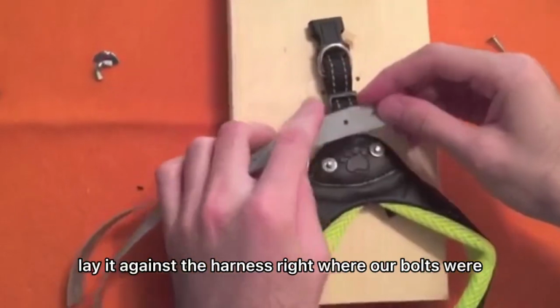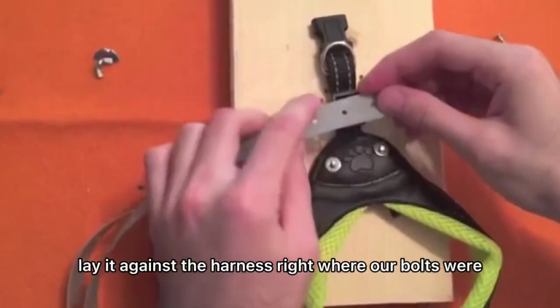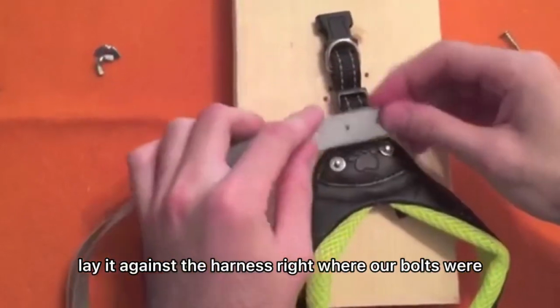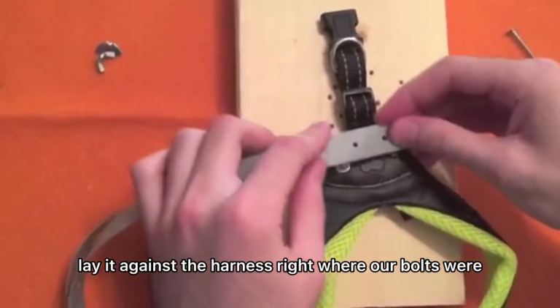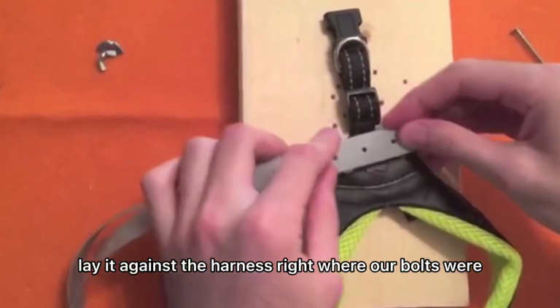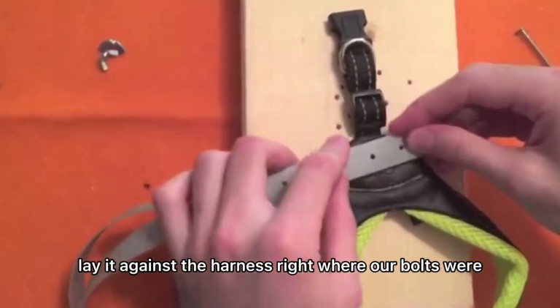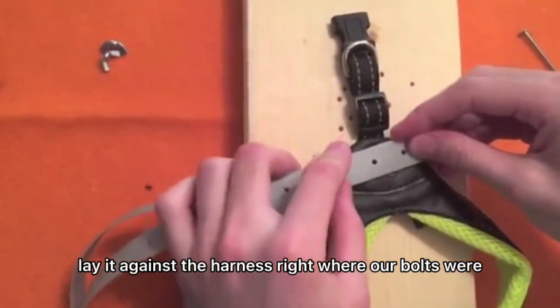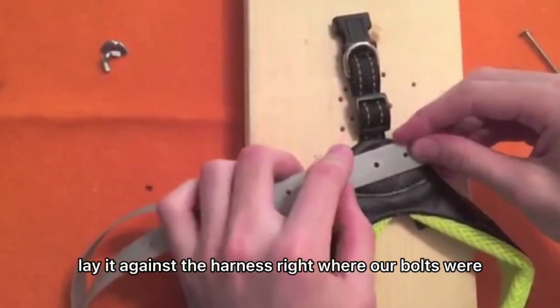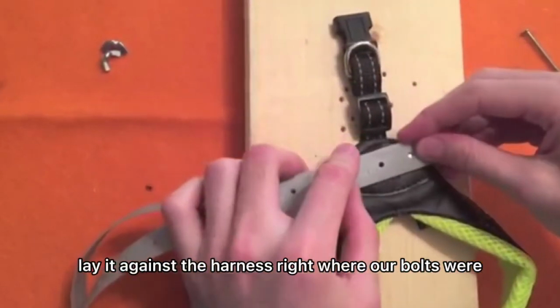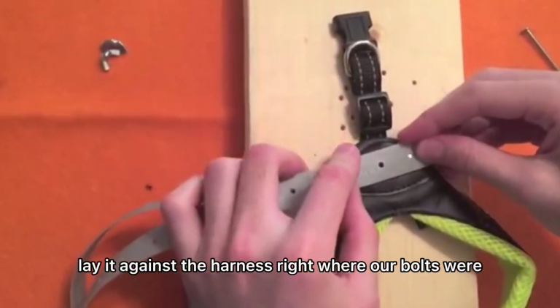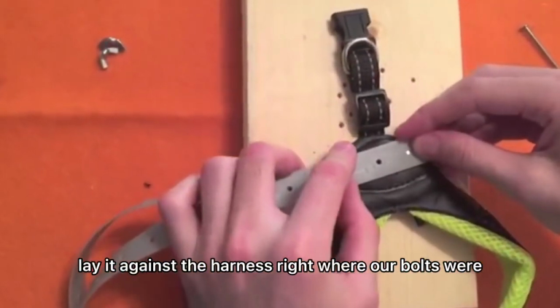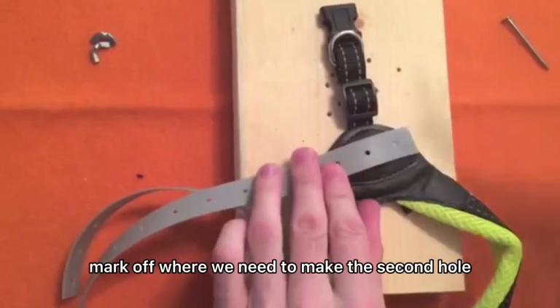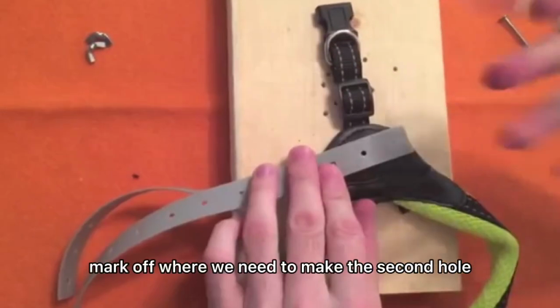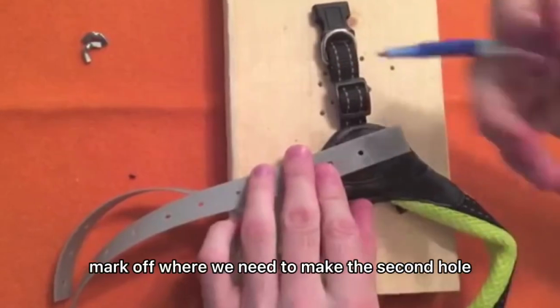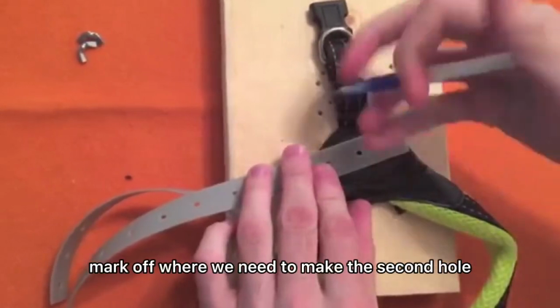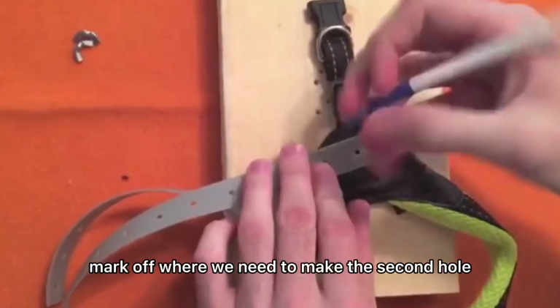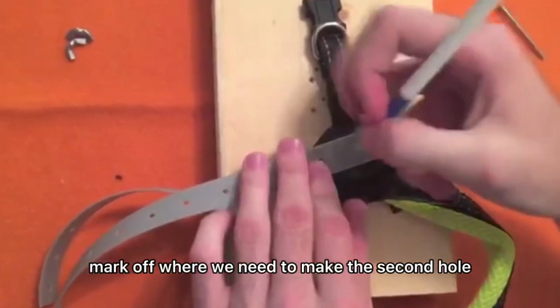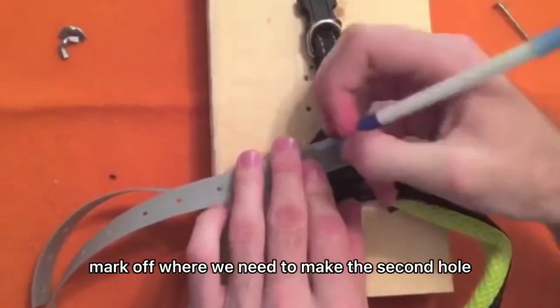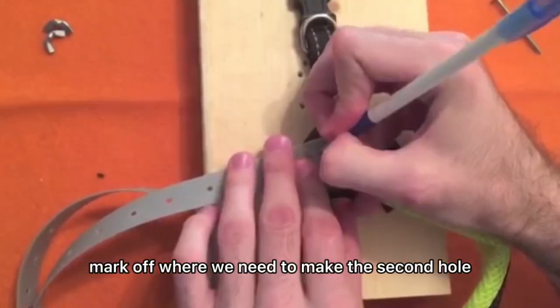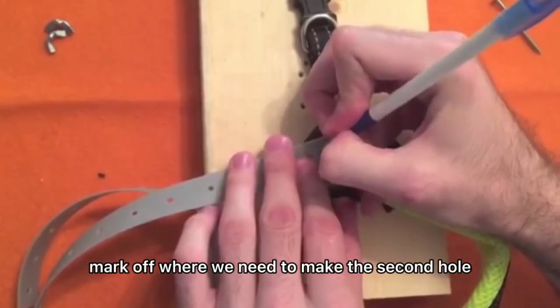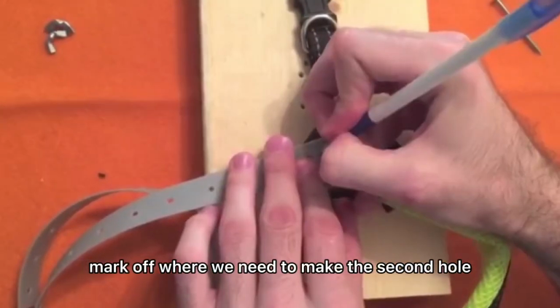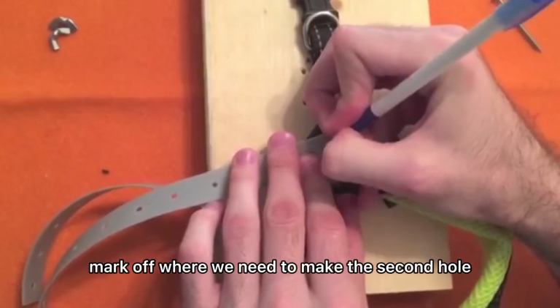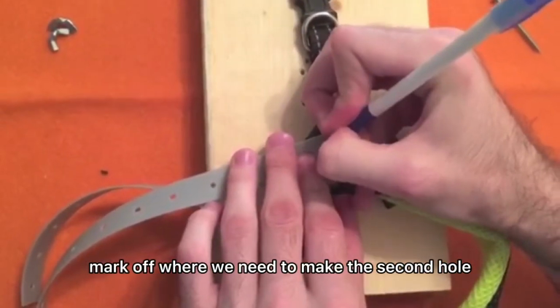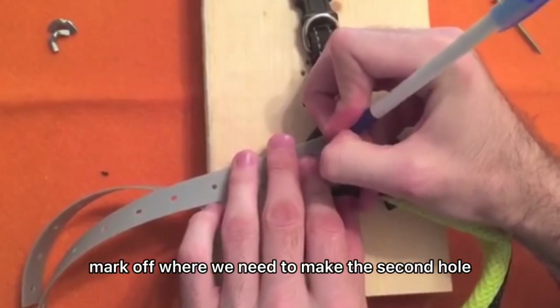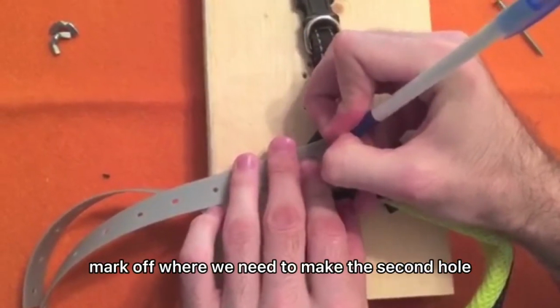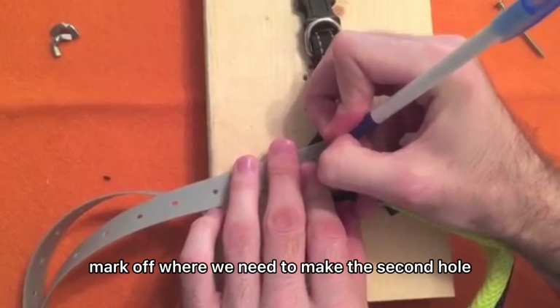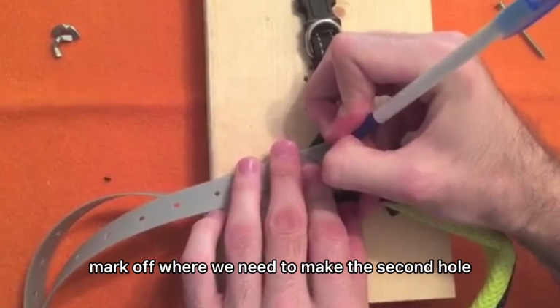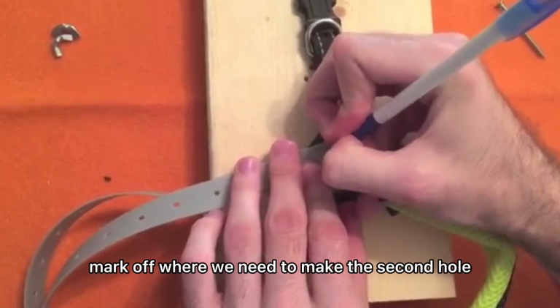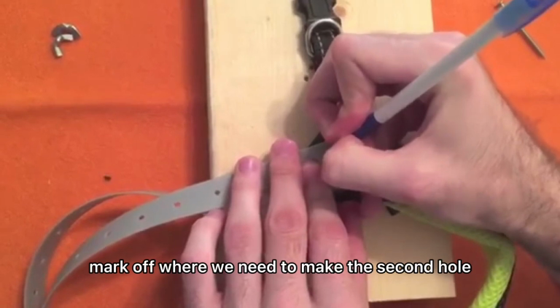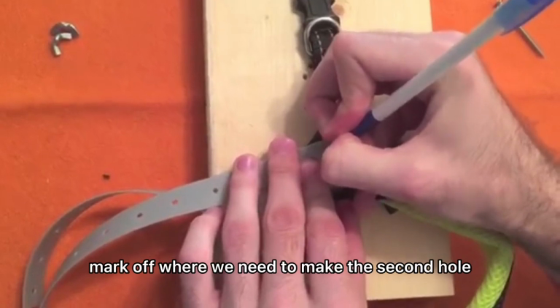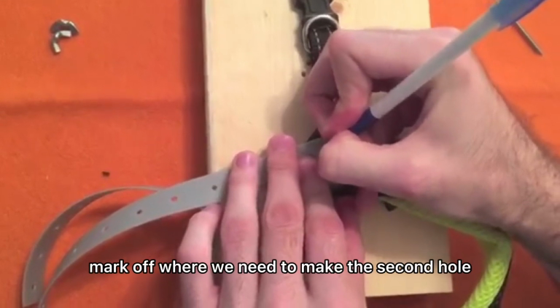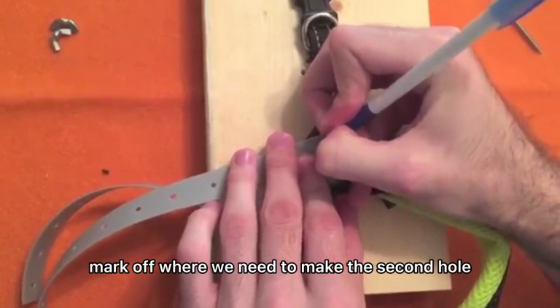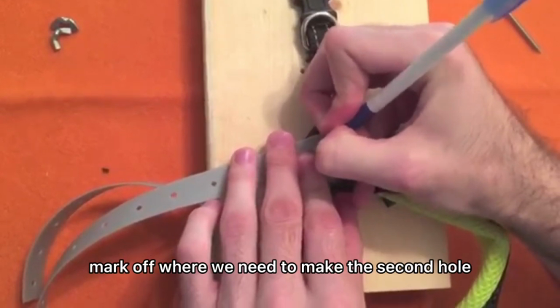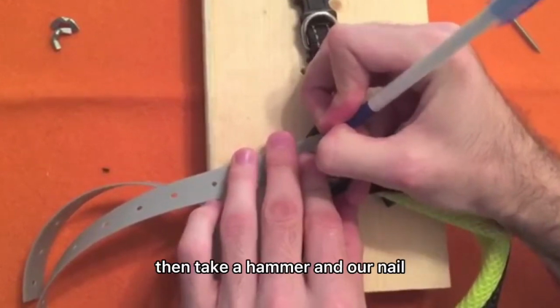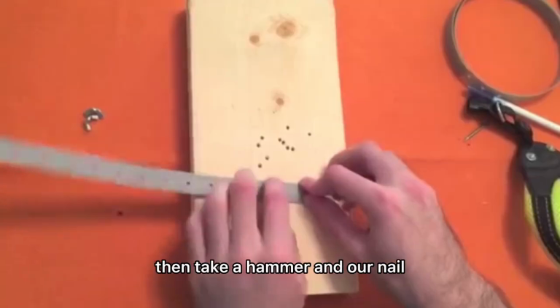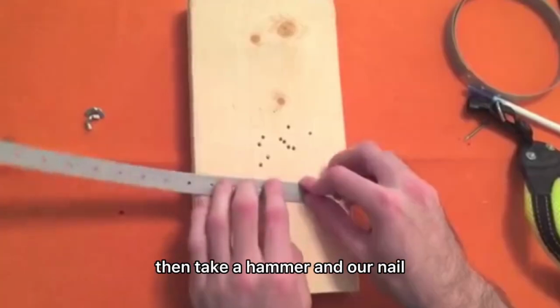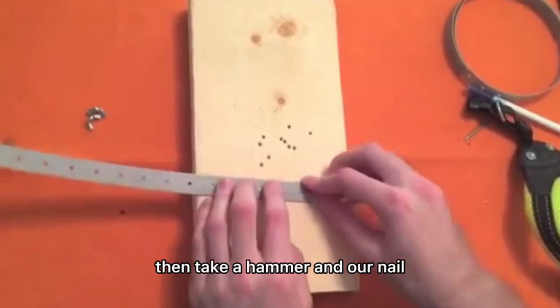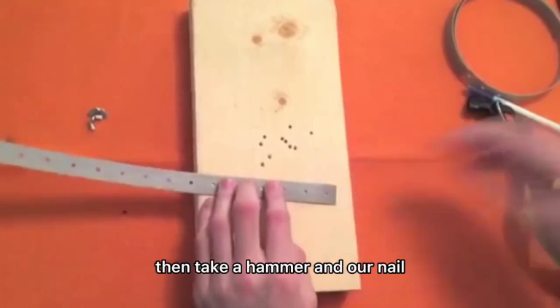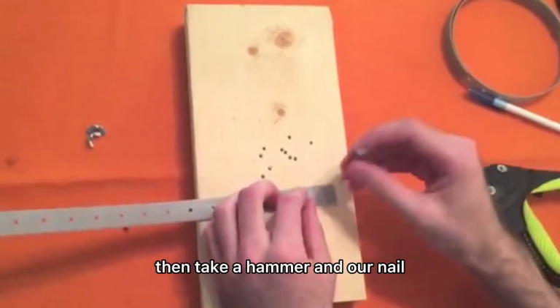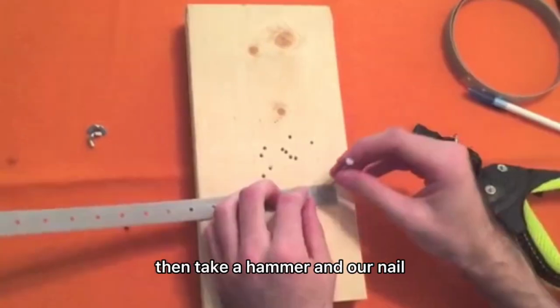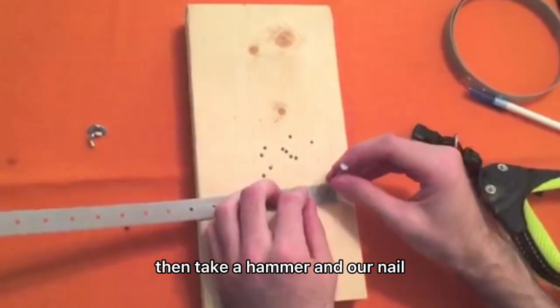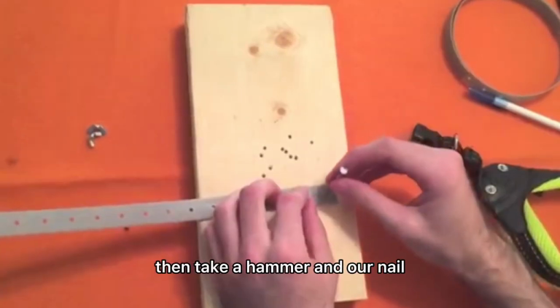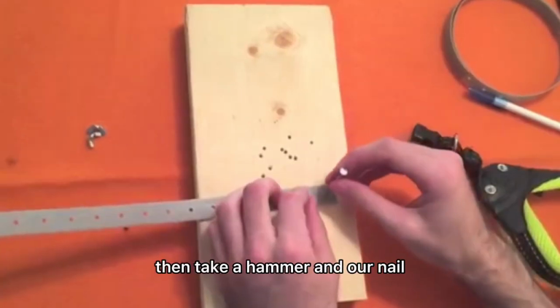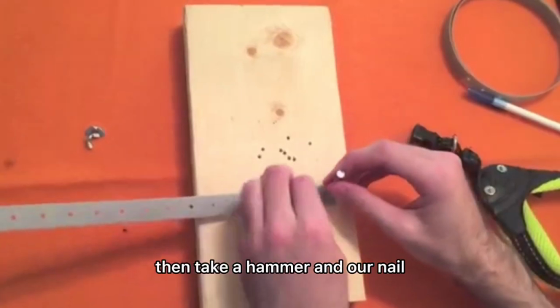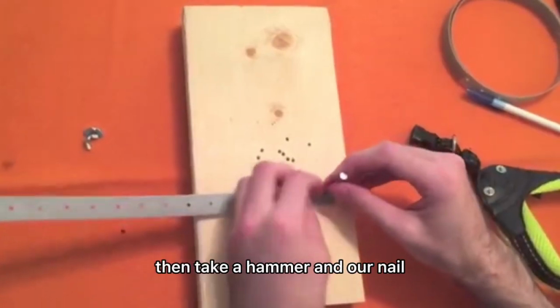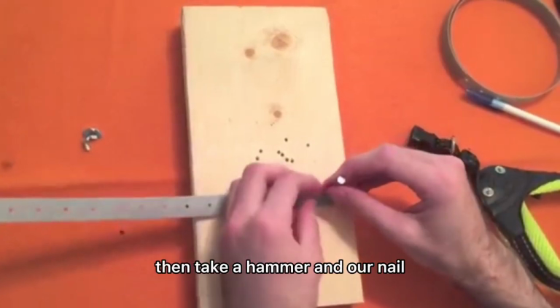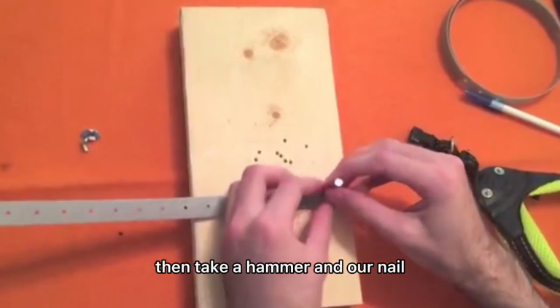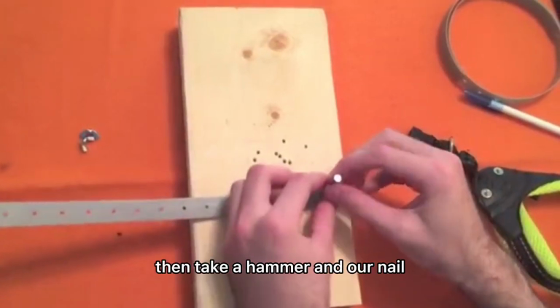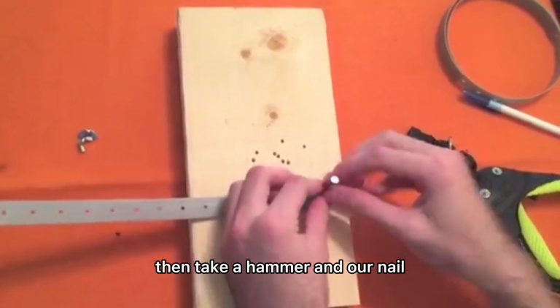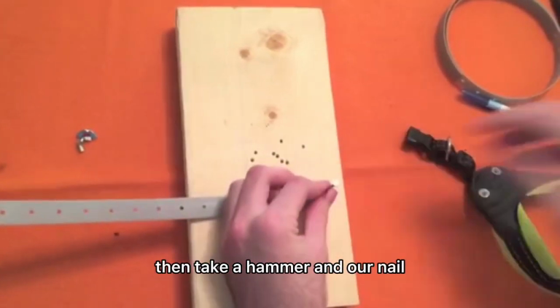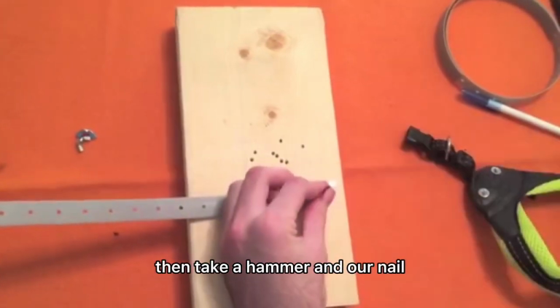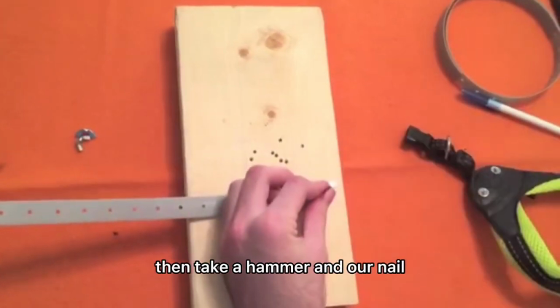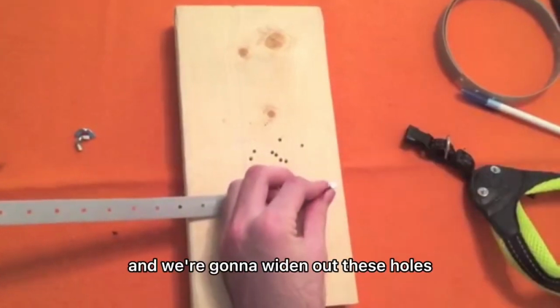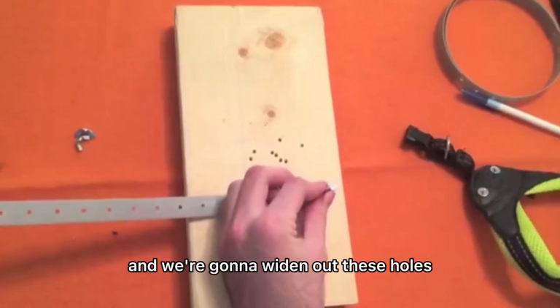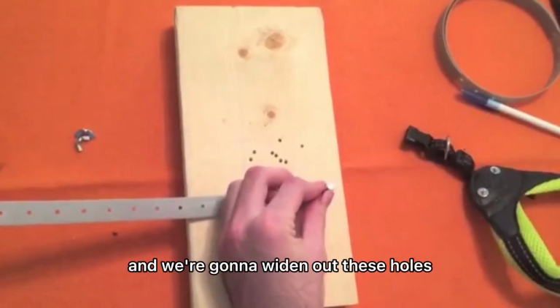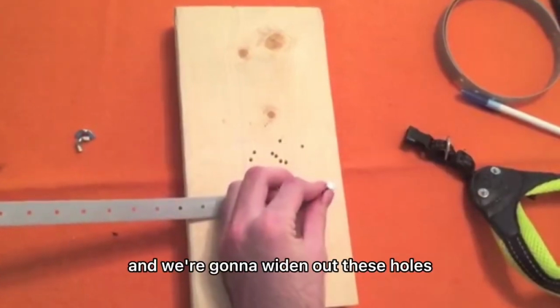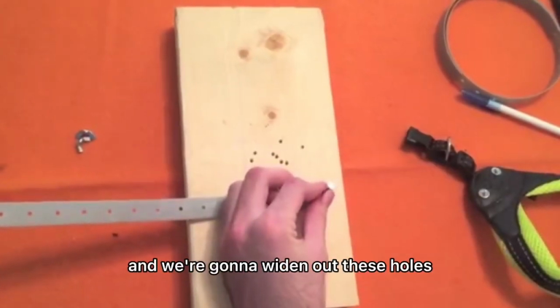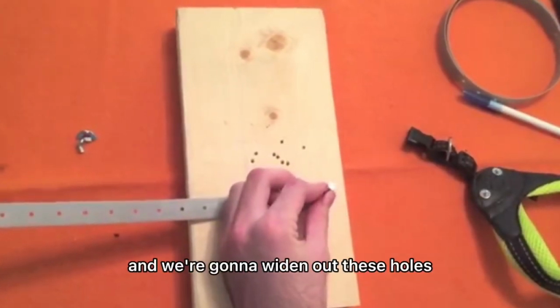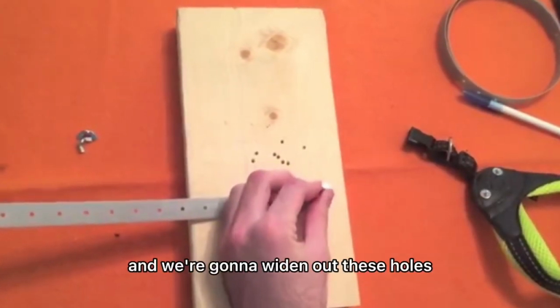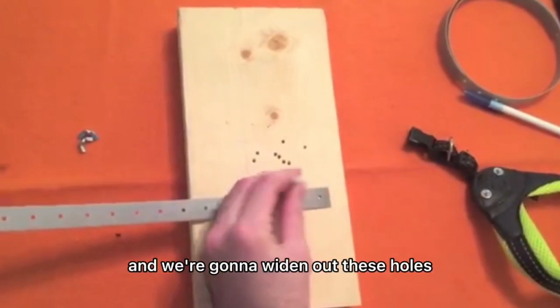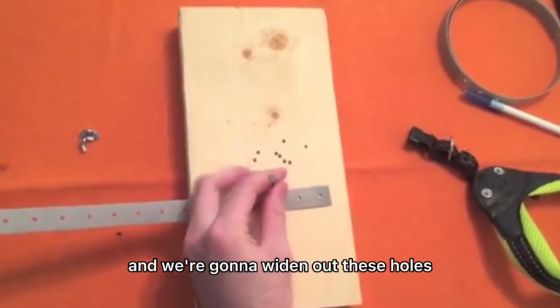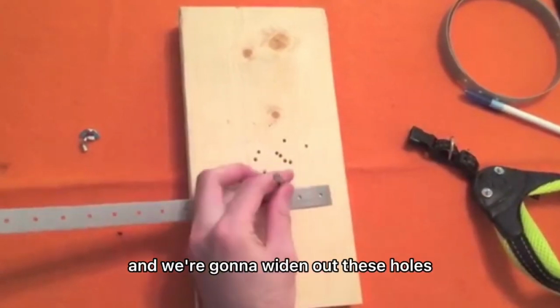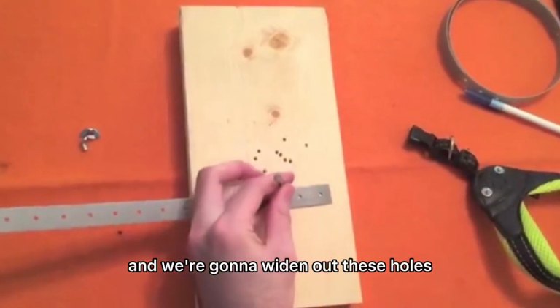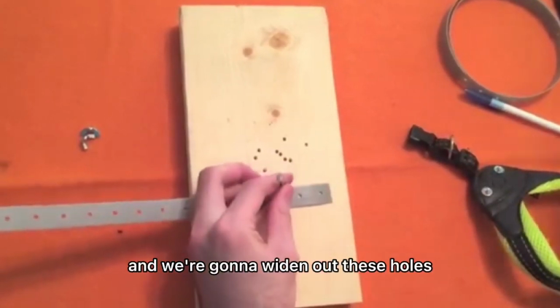Mark off where we need to make the second hole, then take a hammer and our nail and widen out these holes.